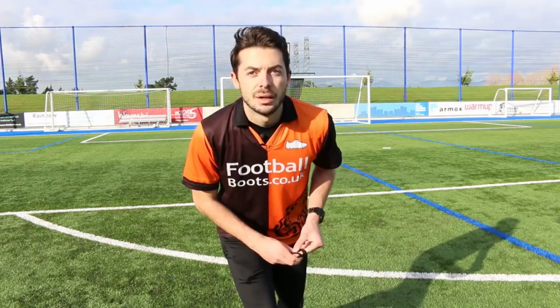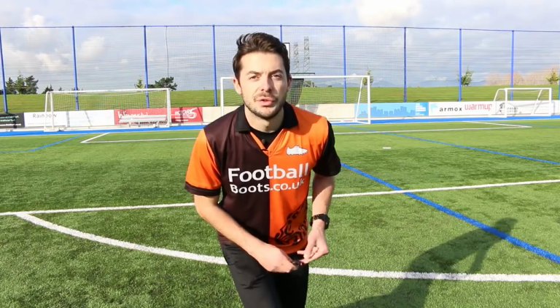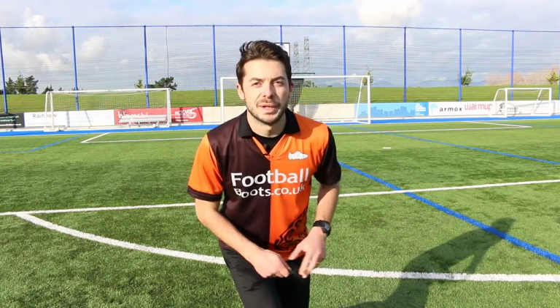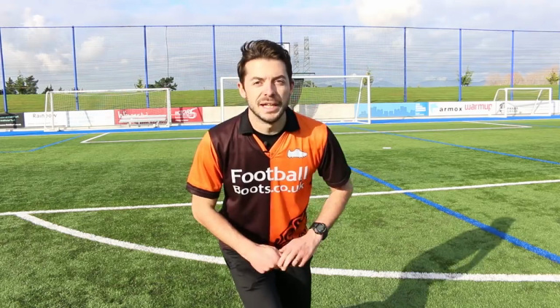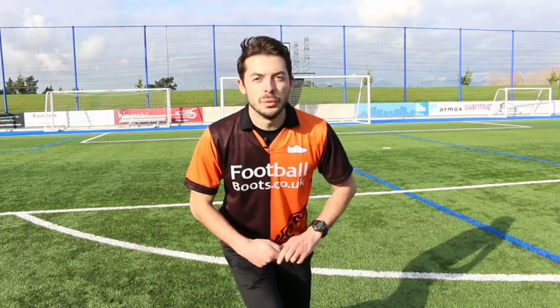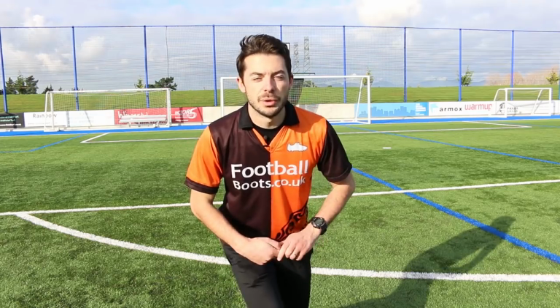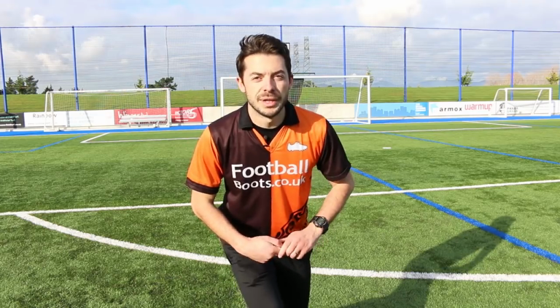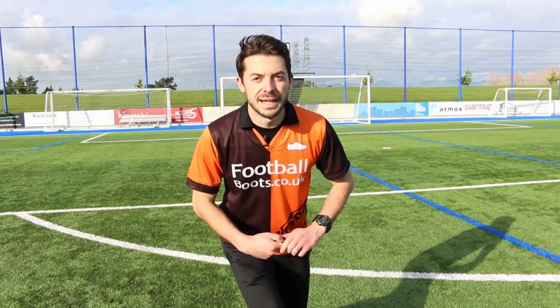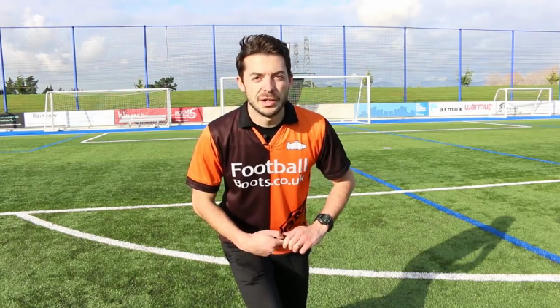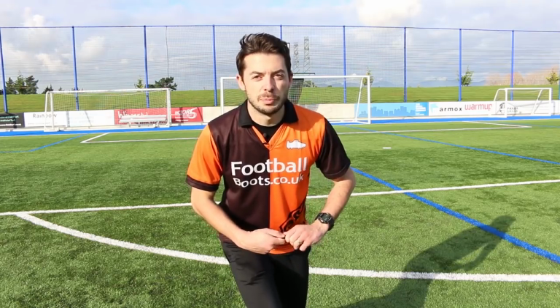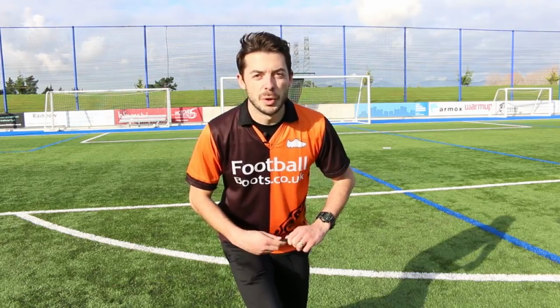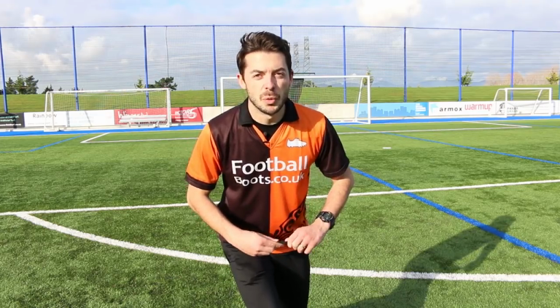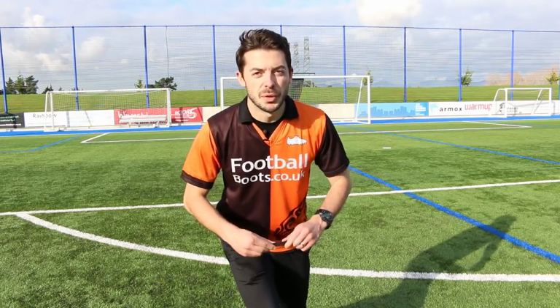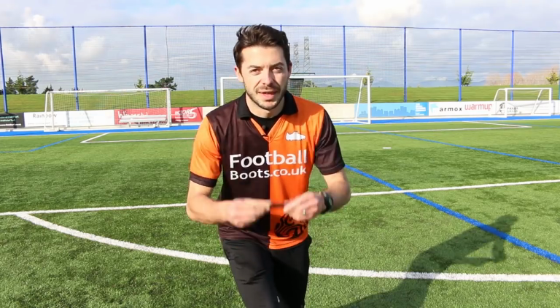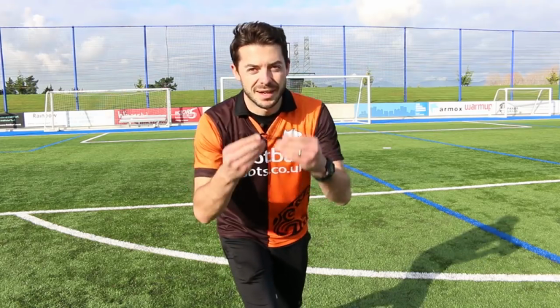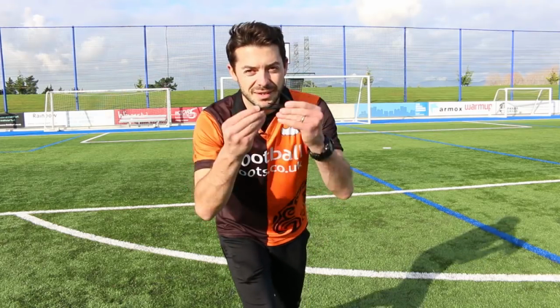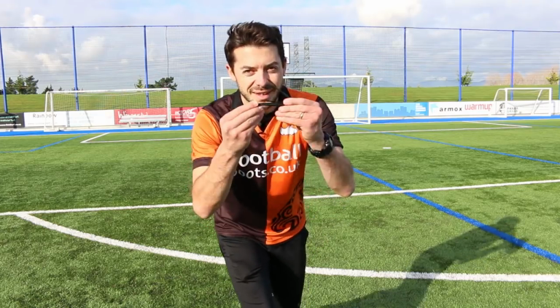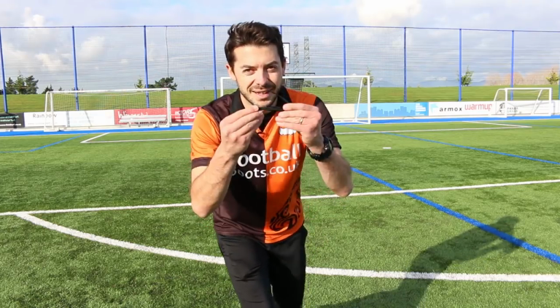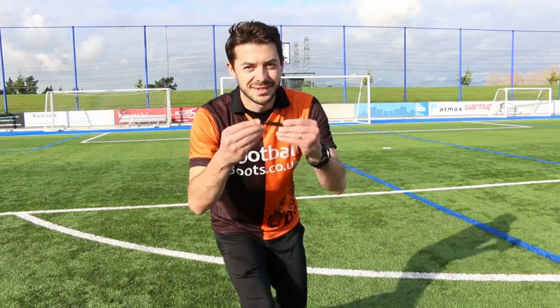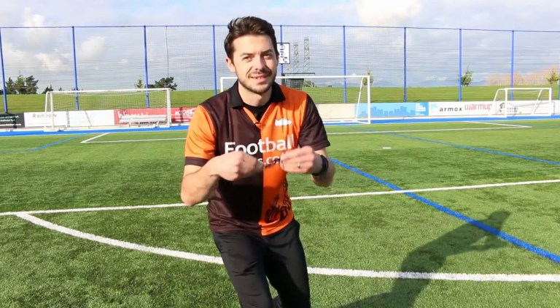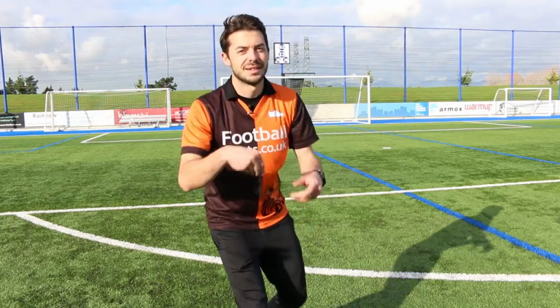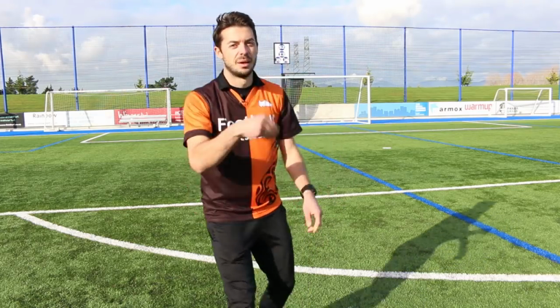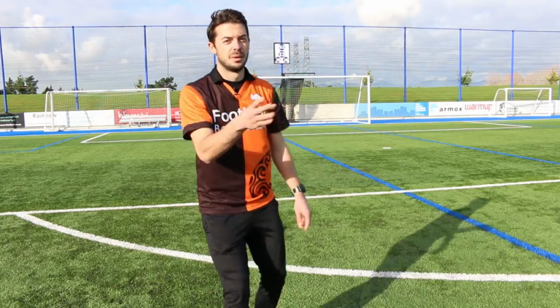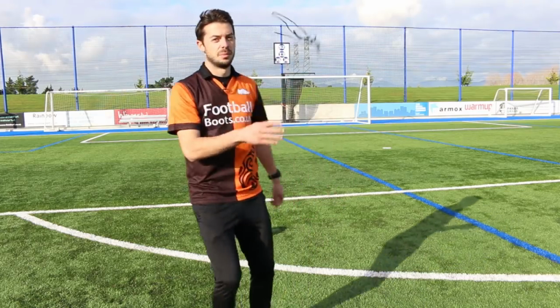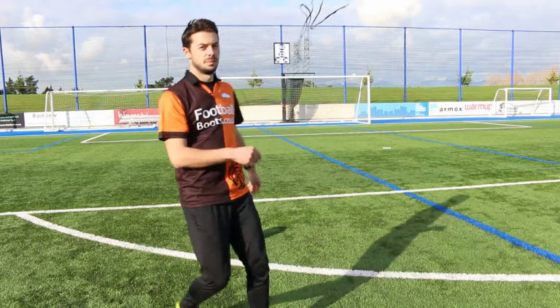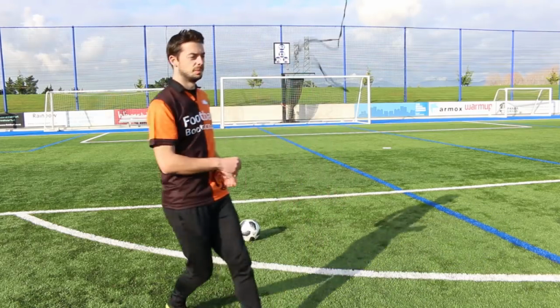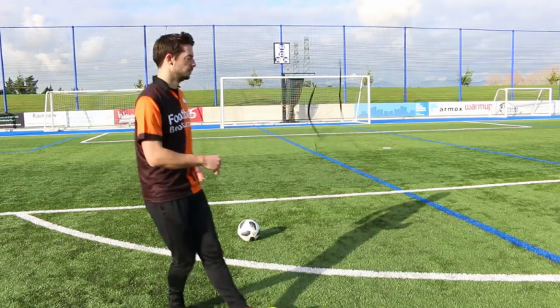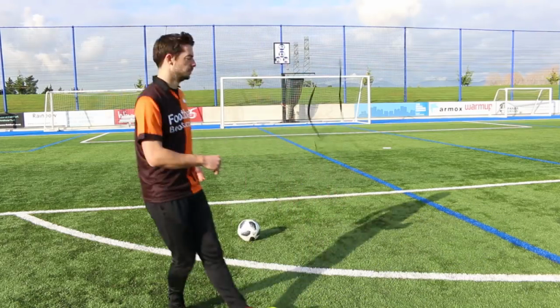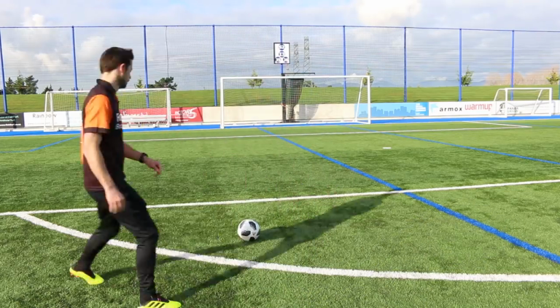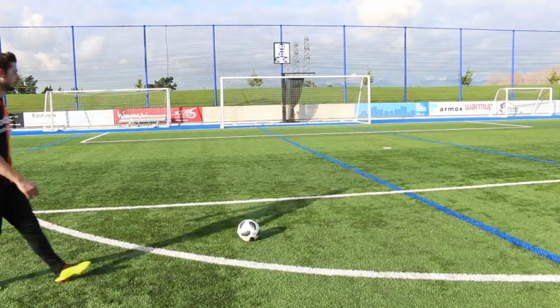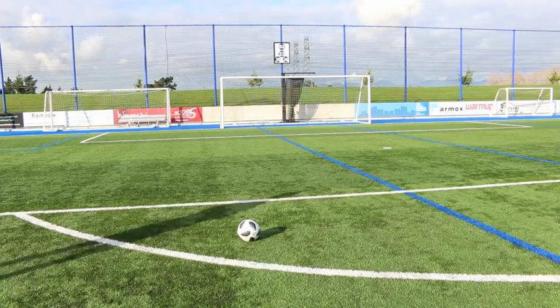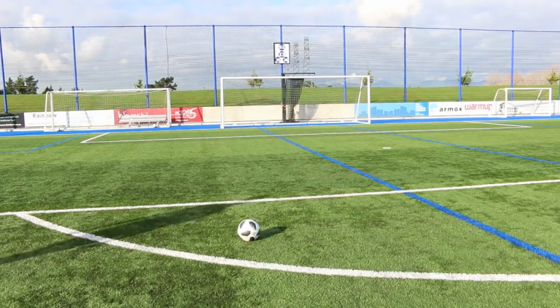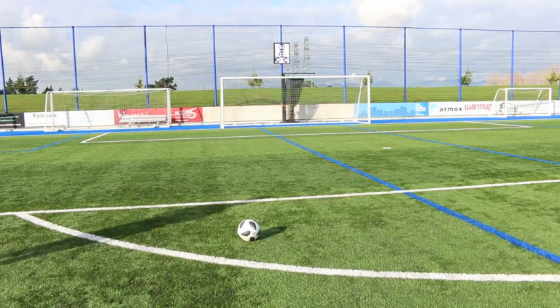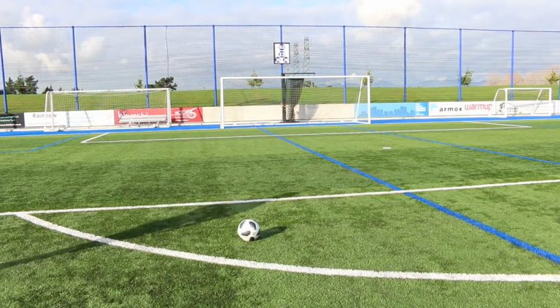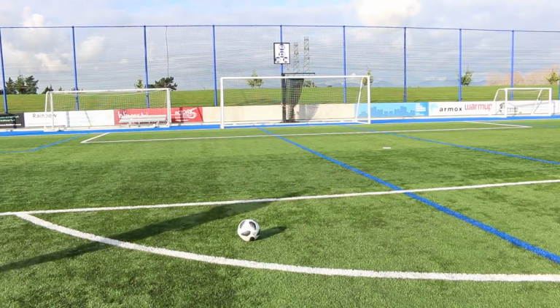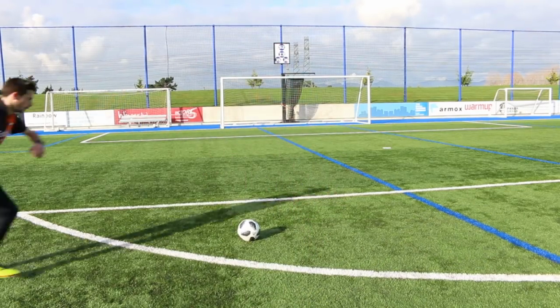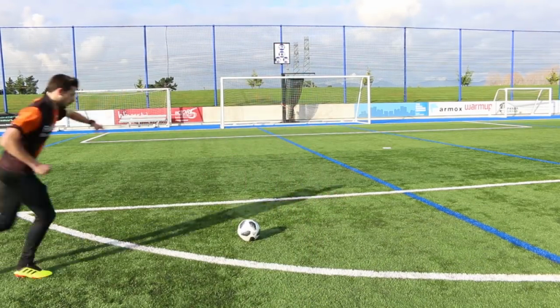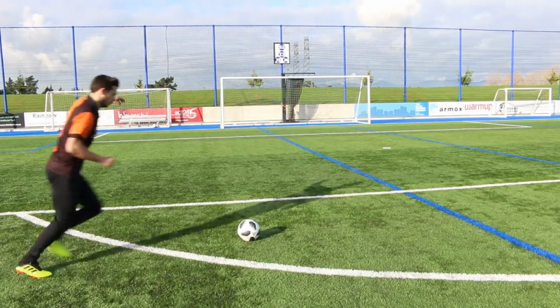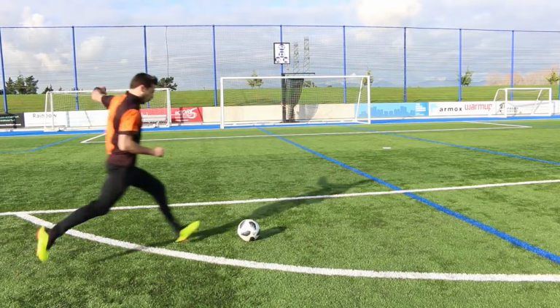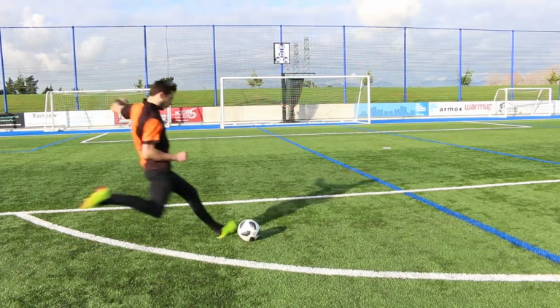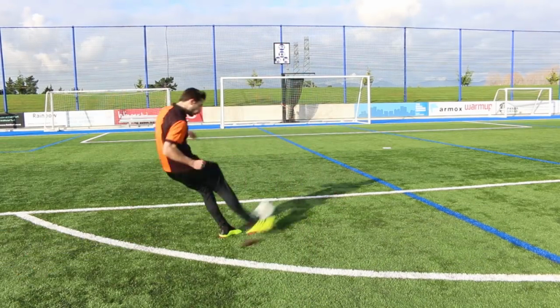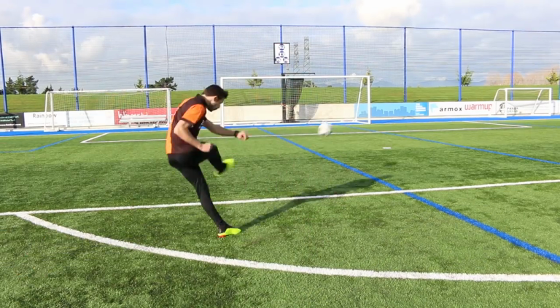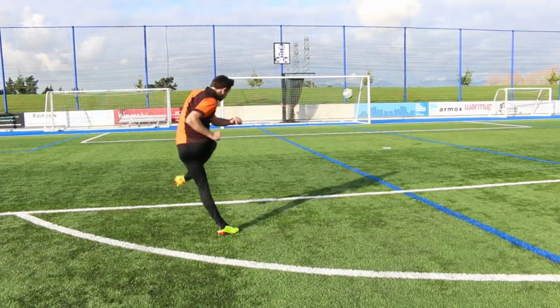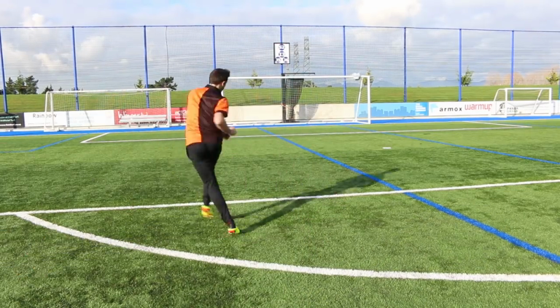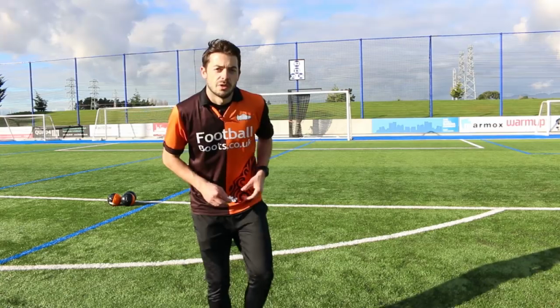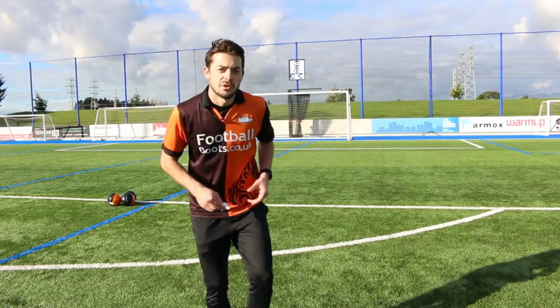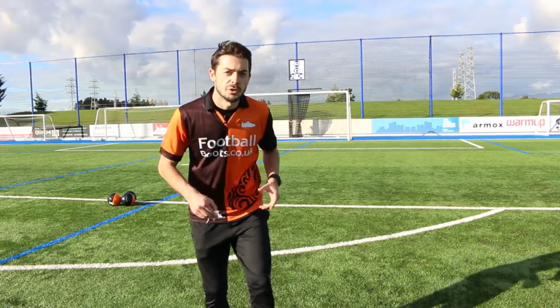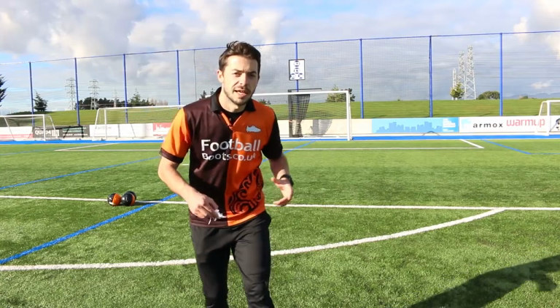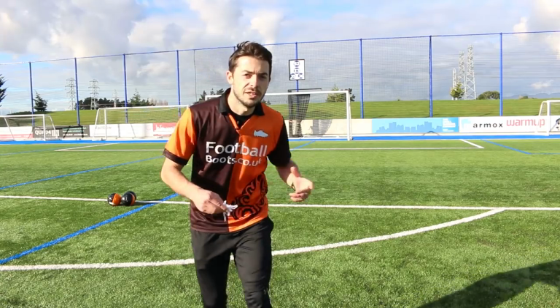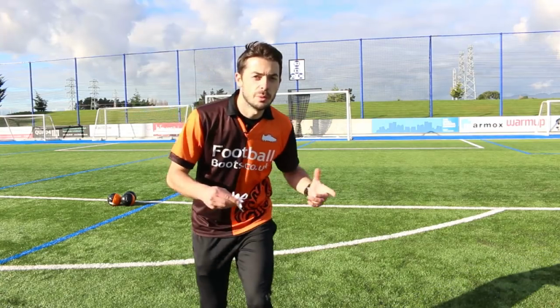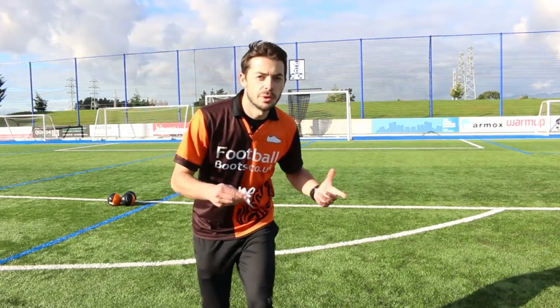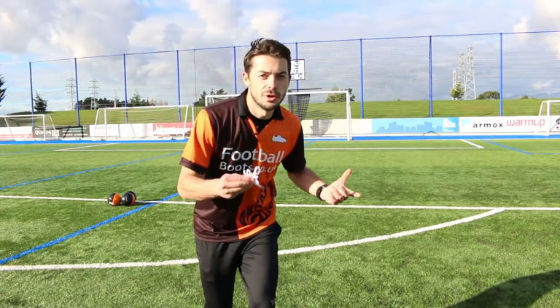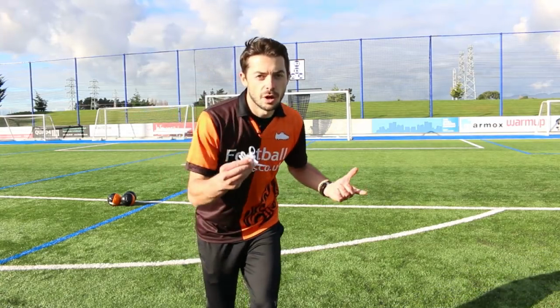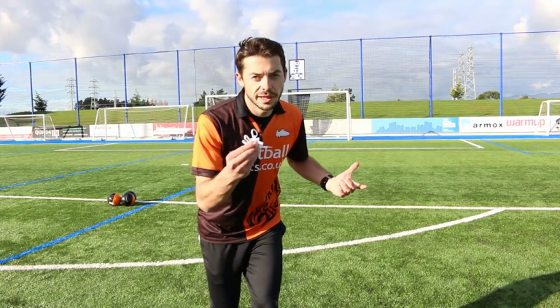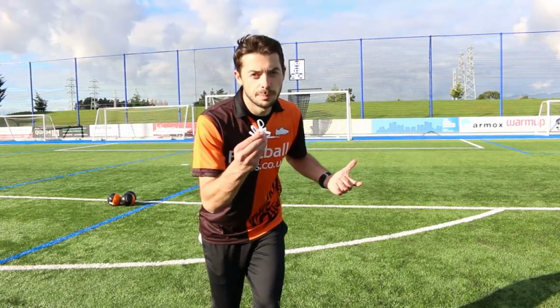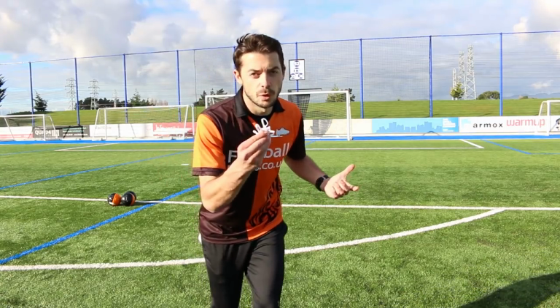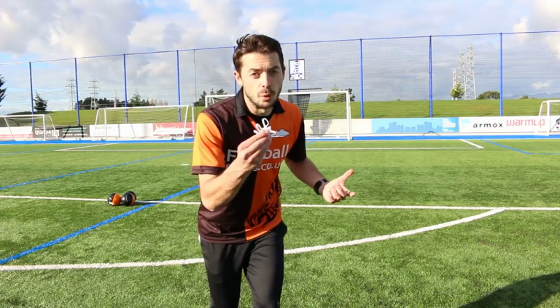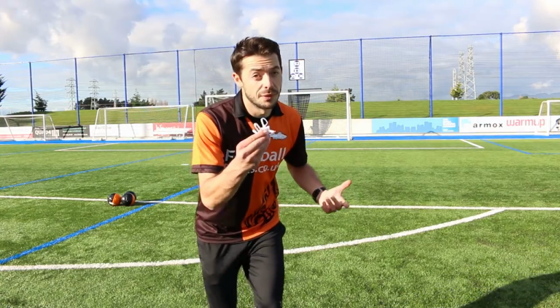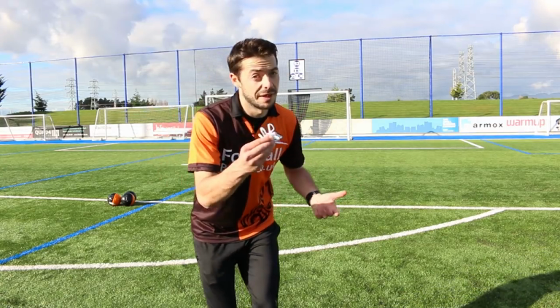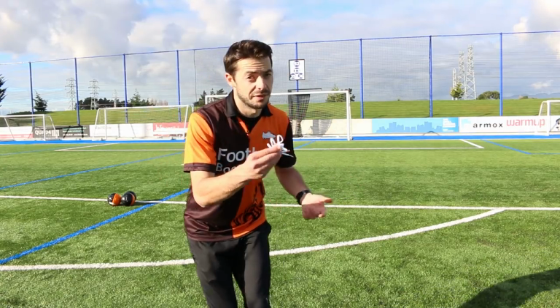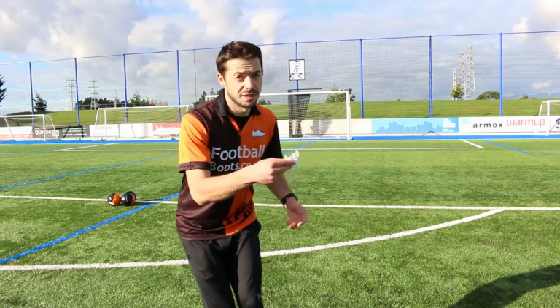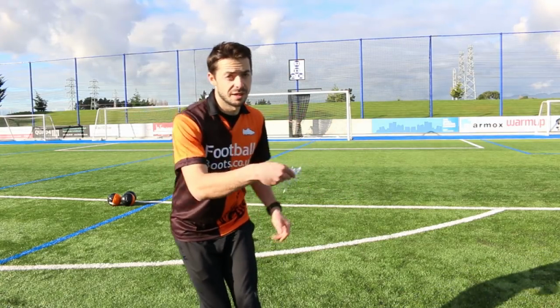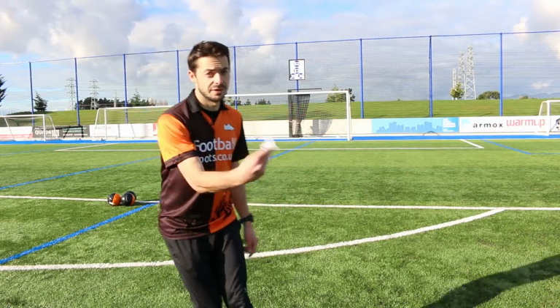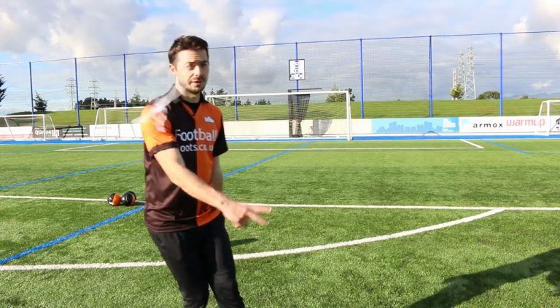So can you wear an Adidas boot without its laces? Can you wear a Nike boot without its laces?